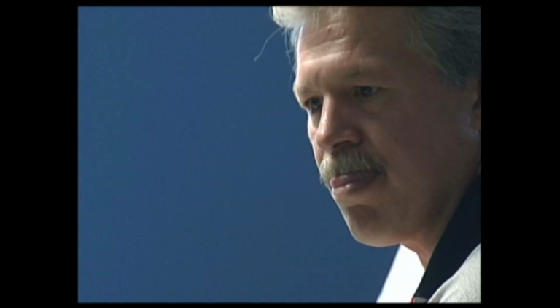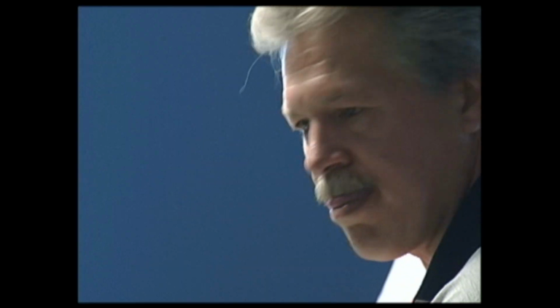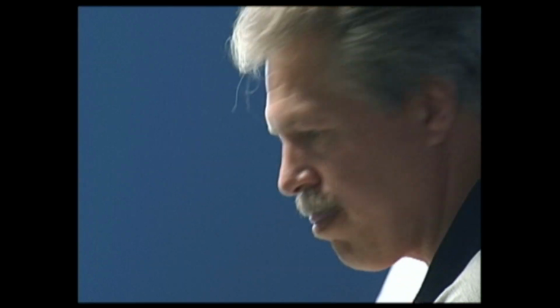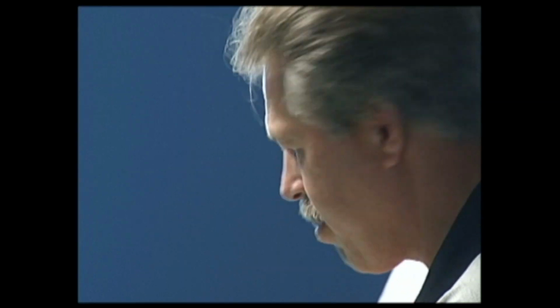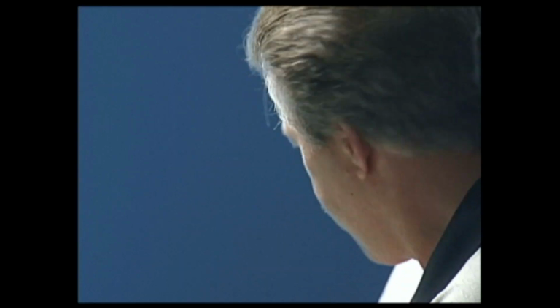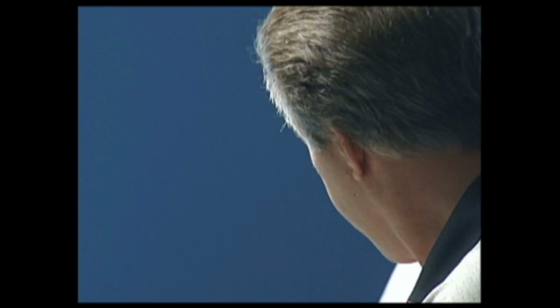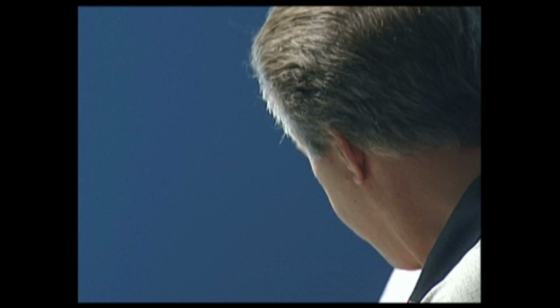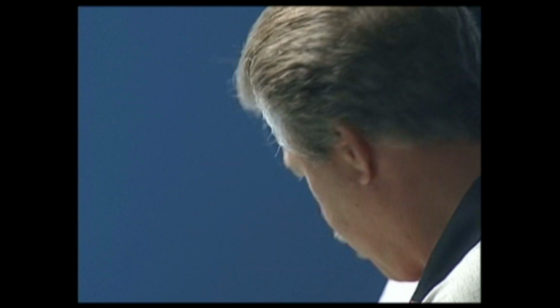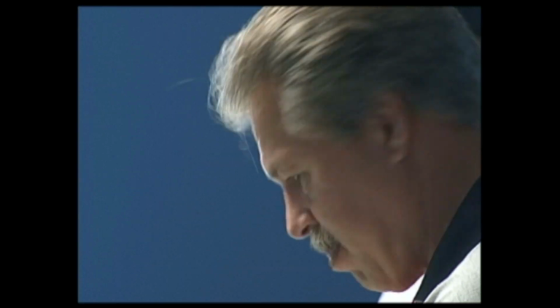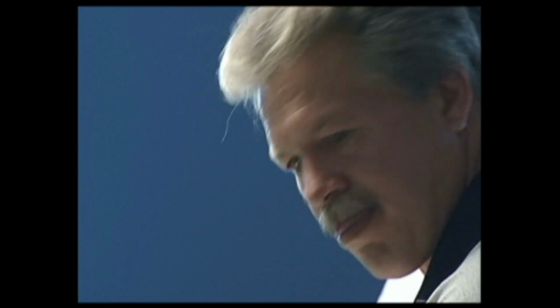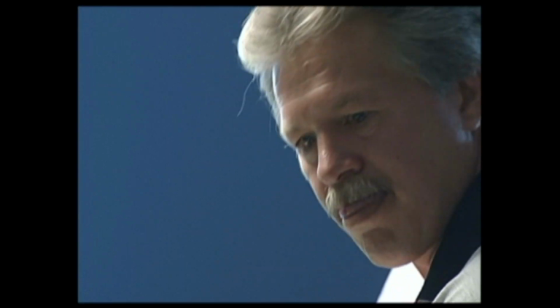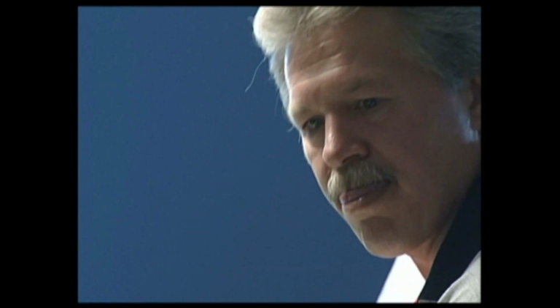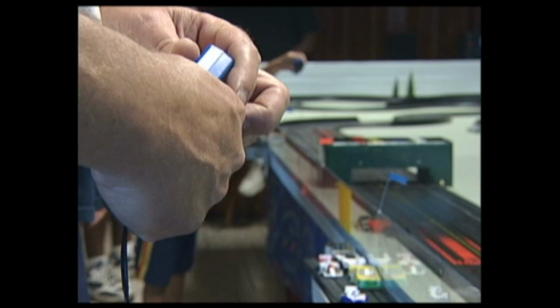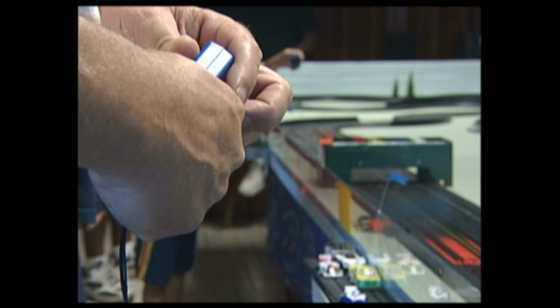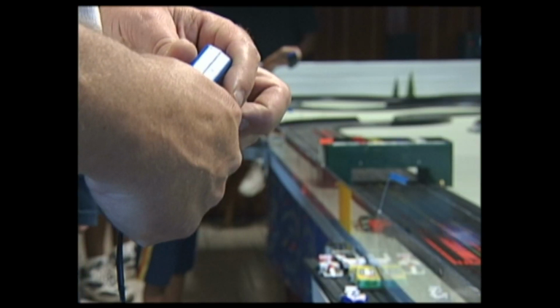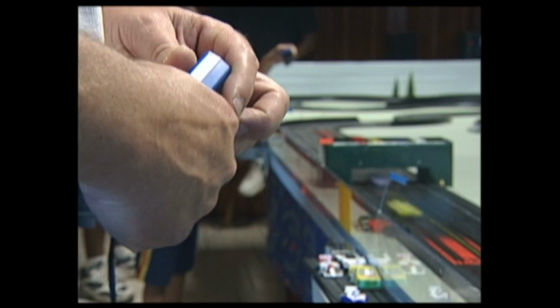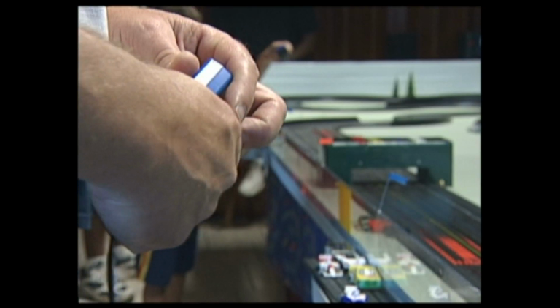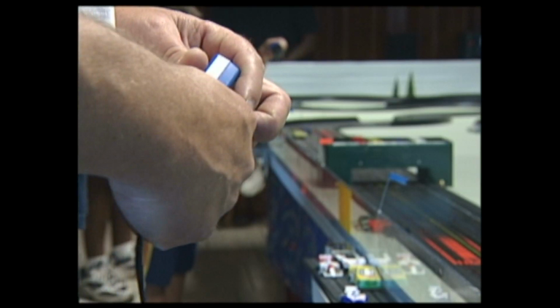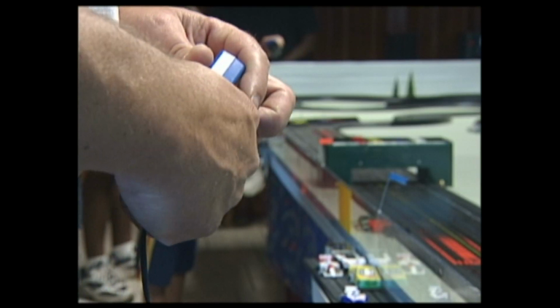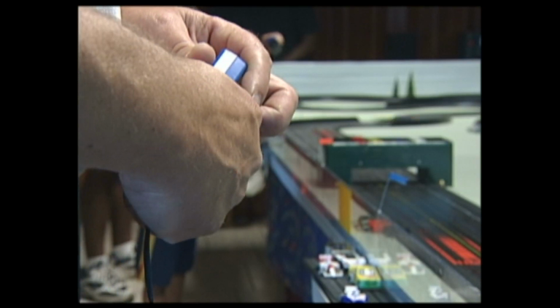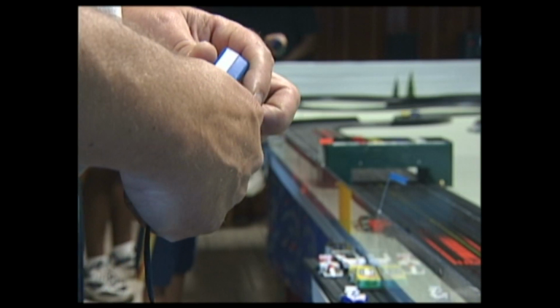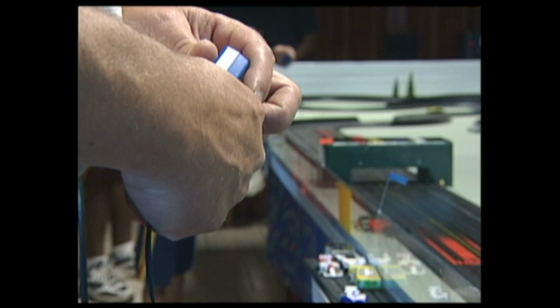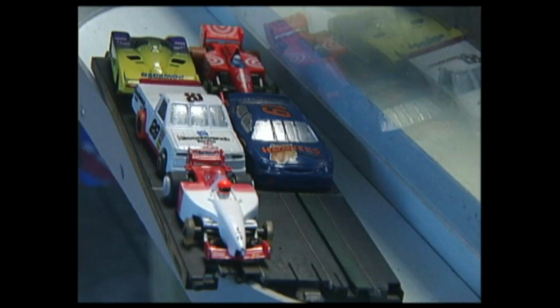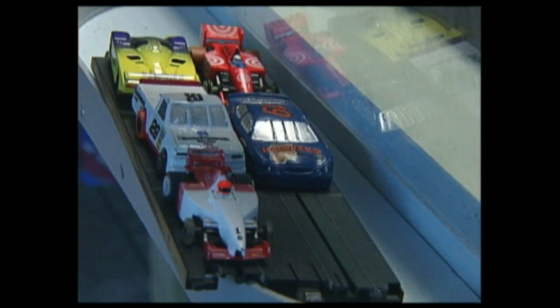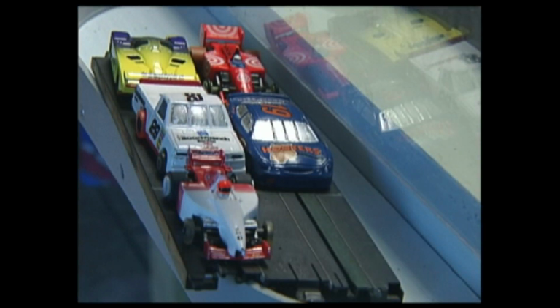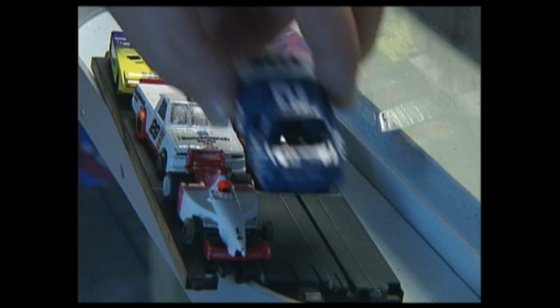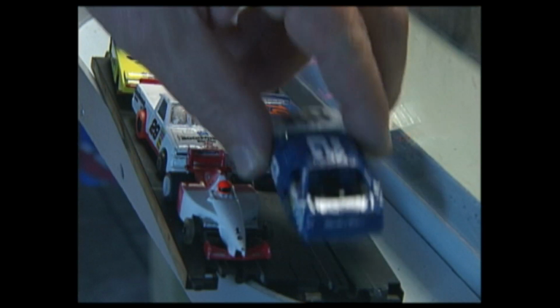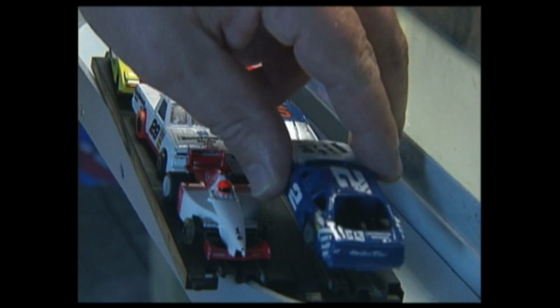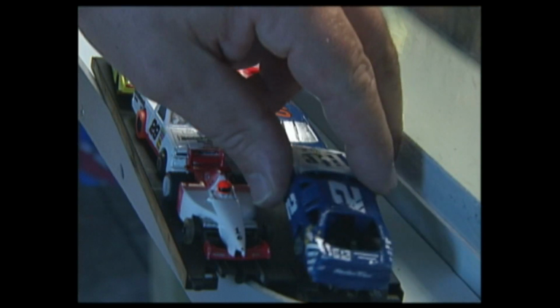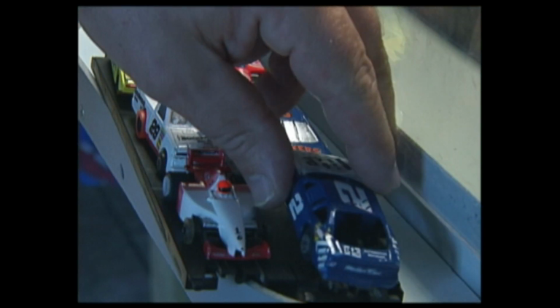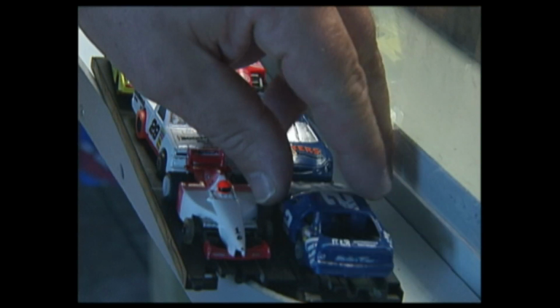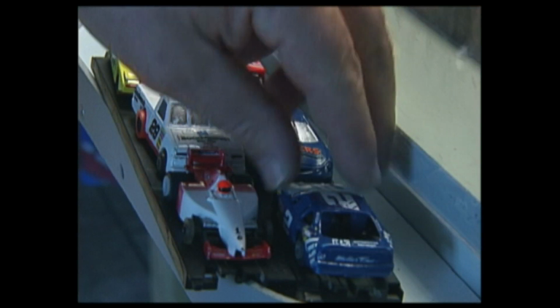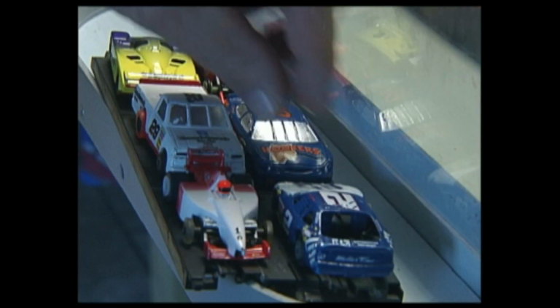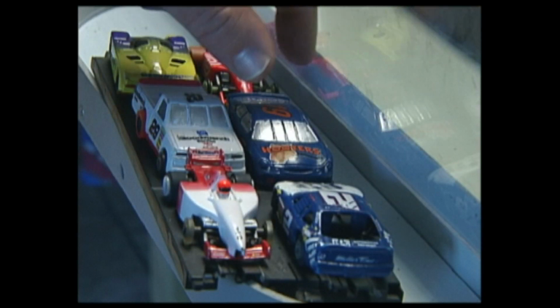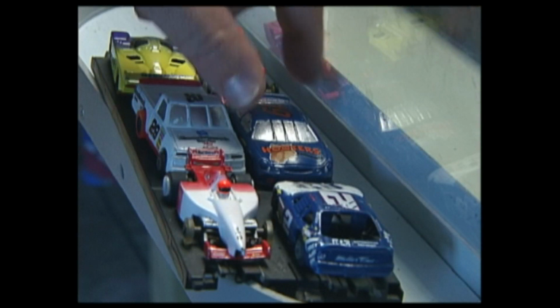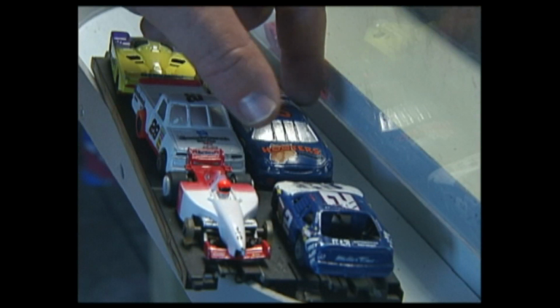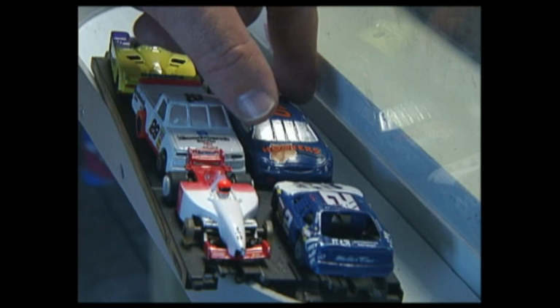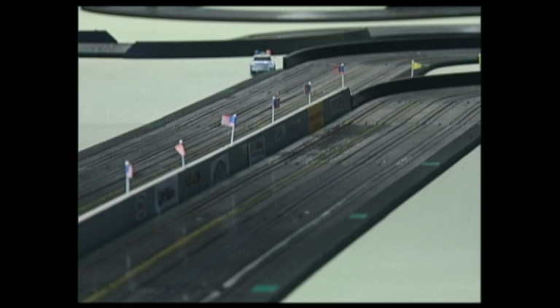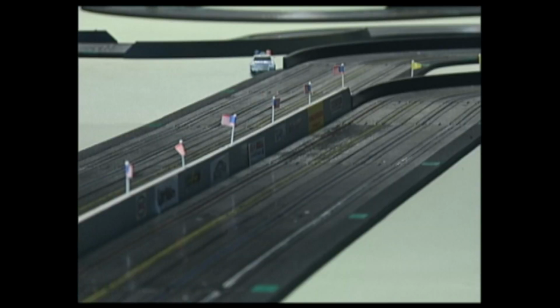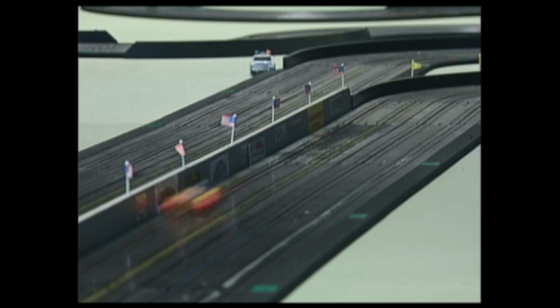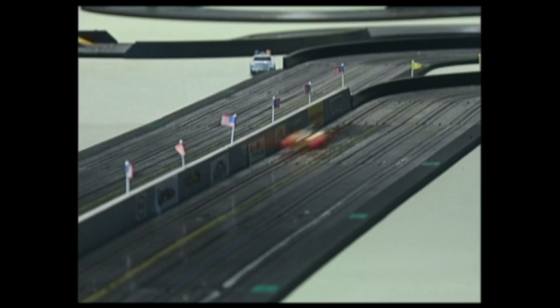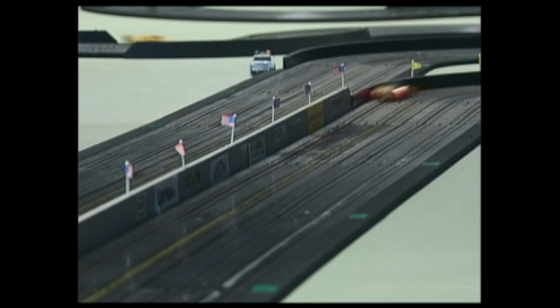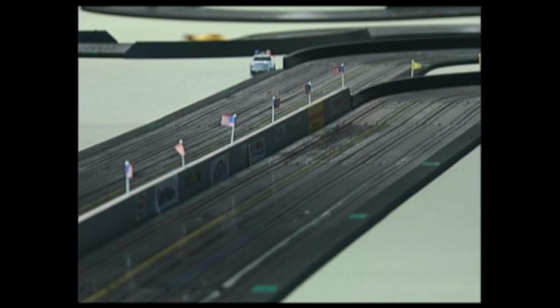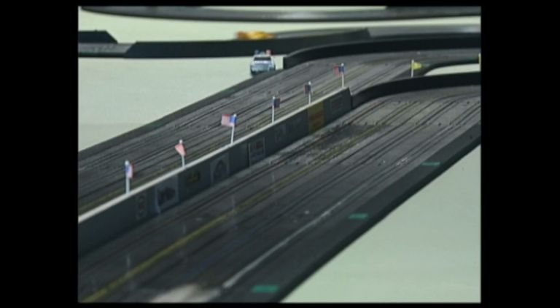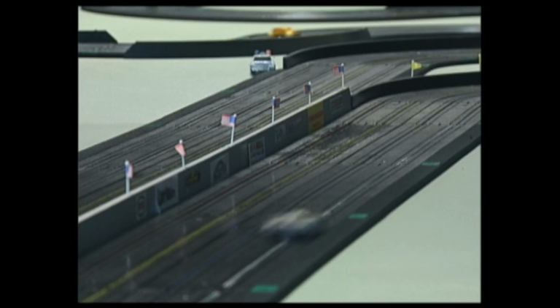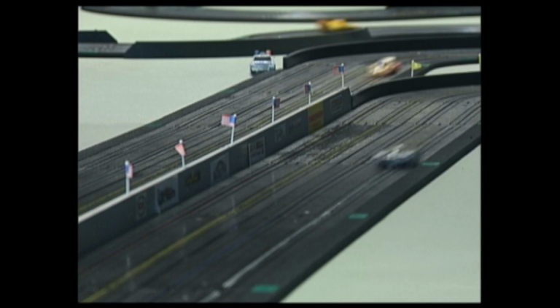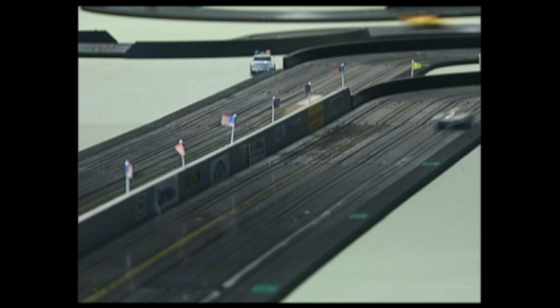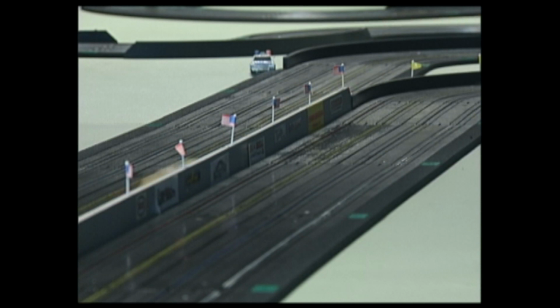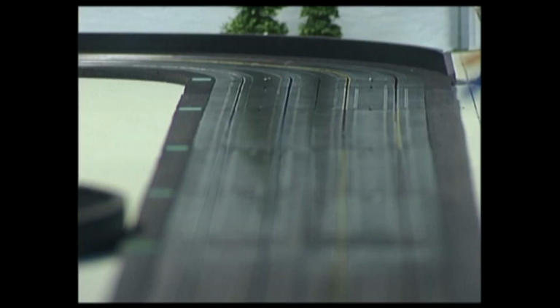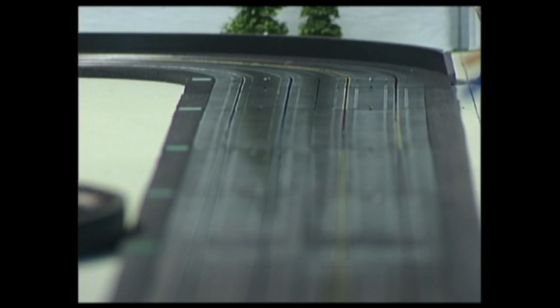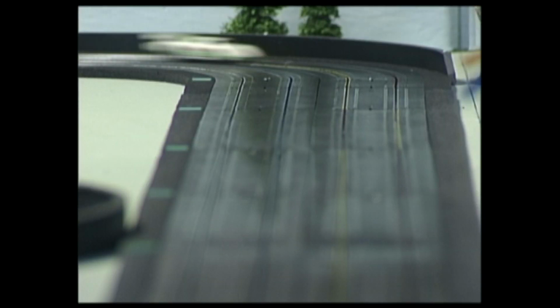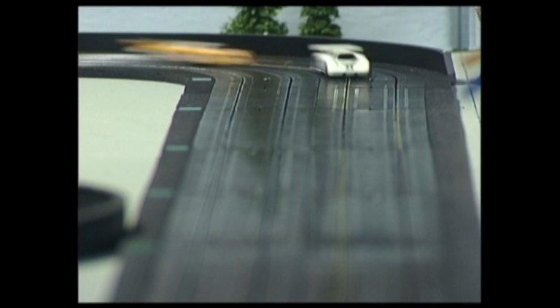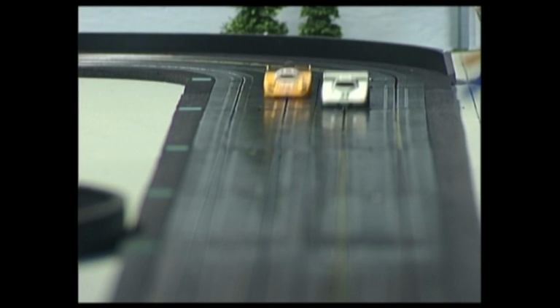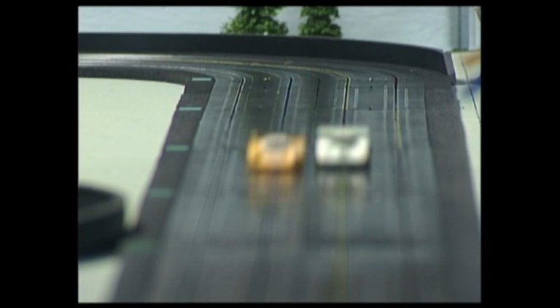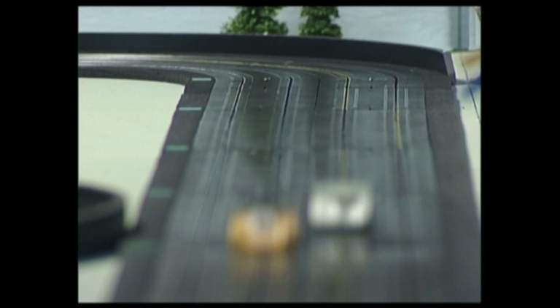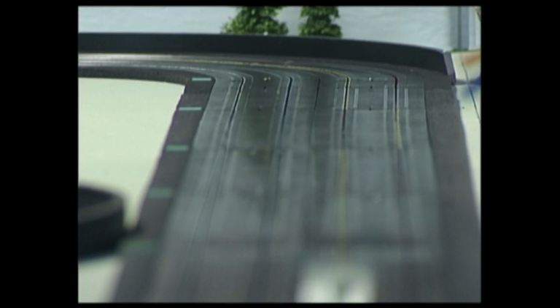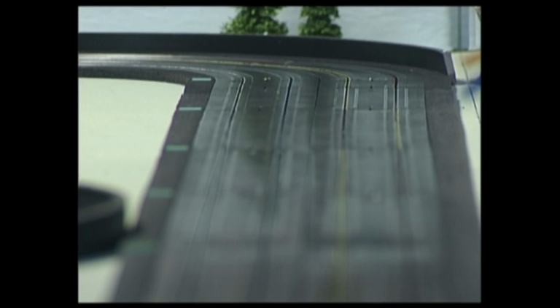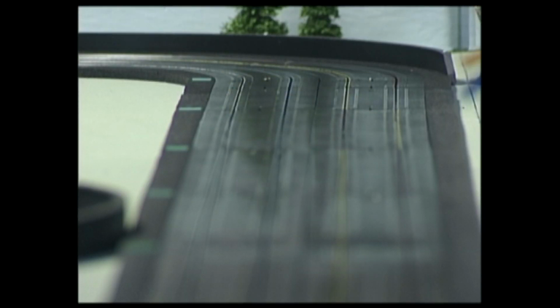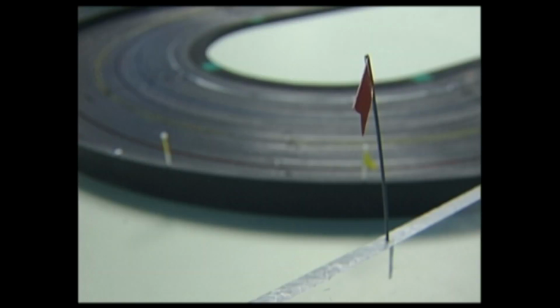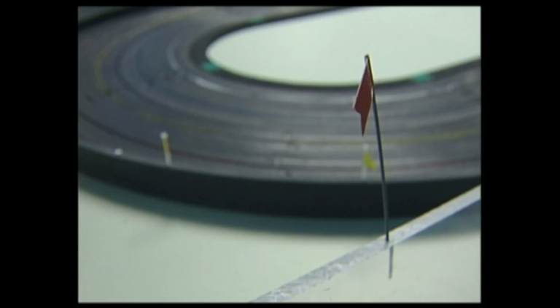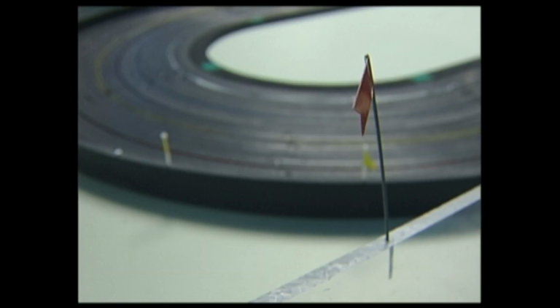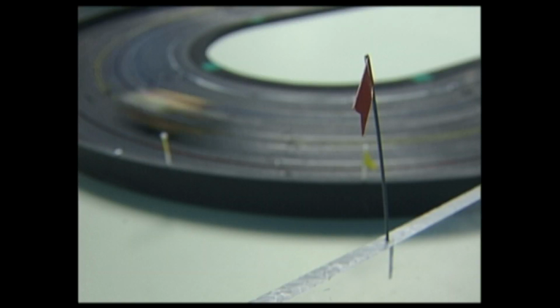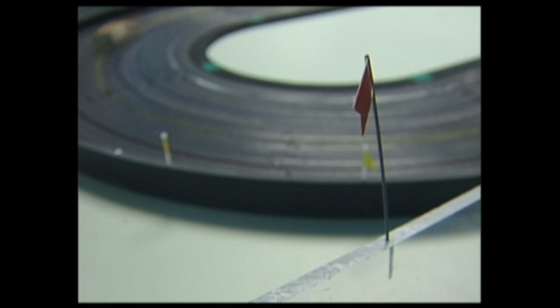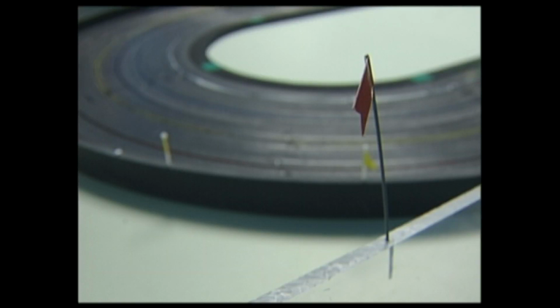We like realism. Just like a real car, you can break these little cars down and work on them, put in new motors and magnets and tires.